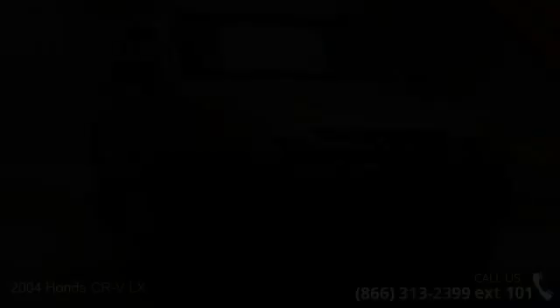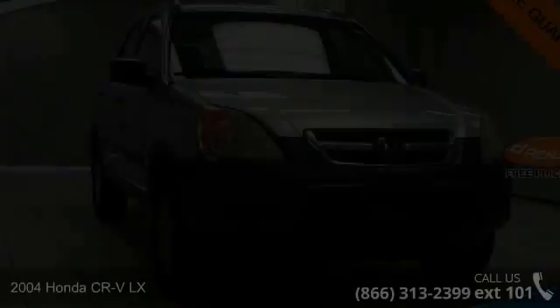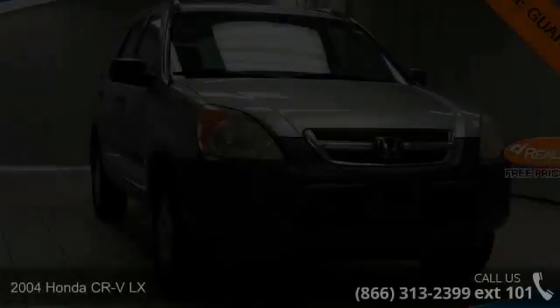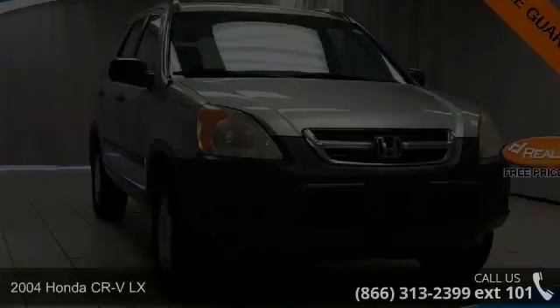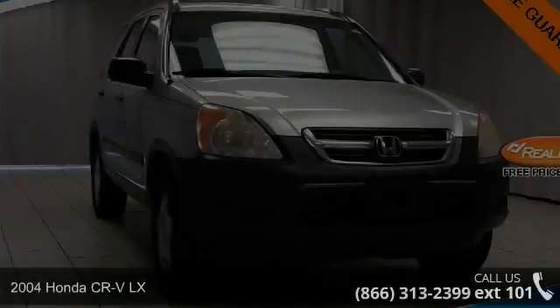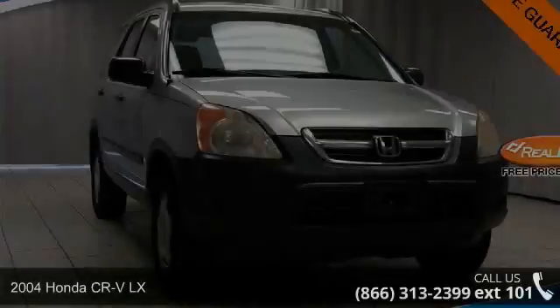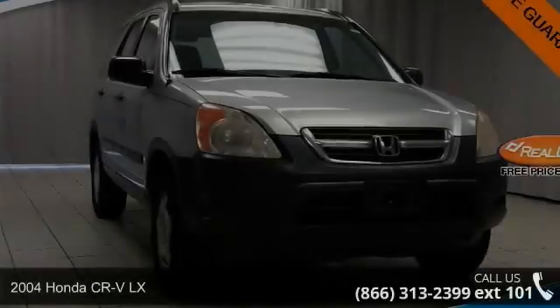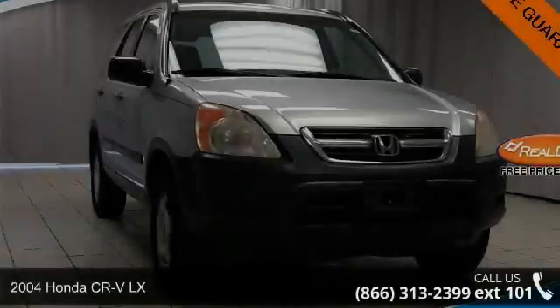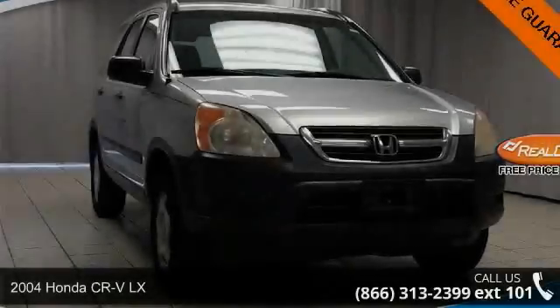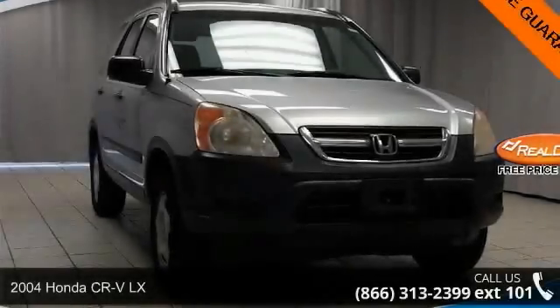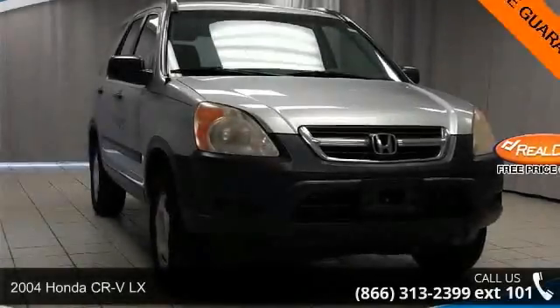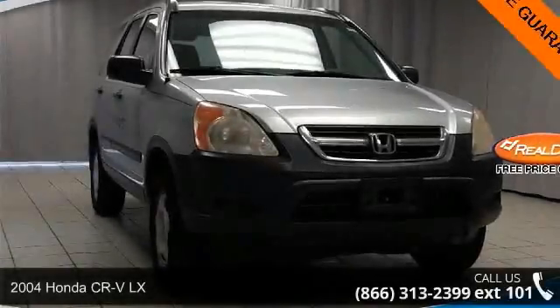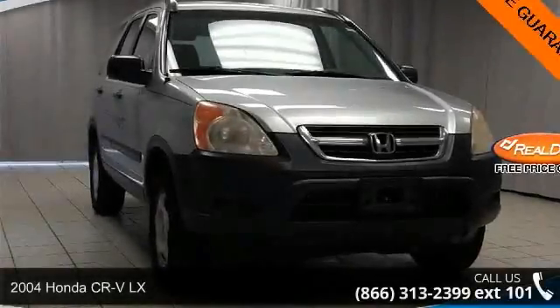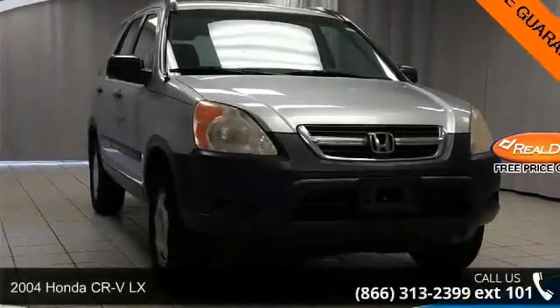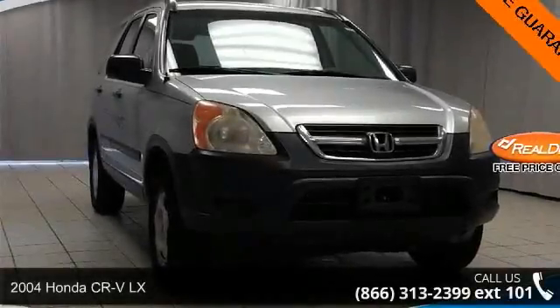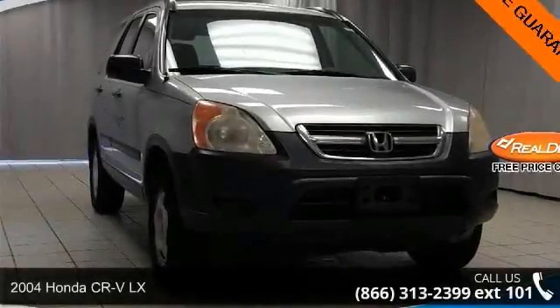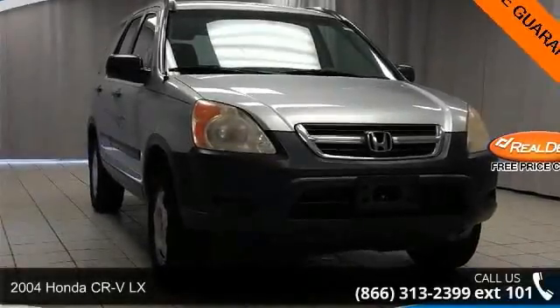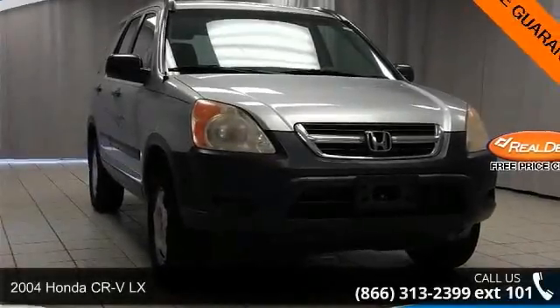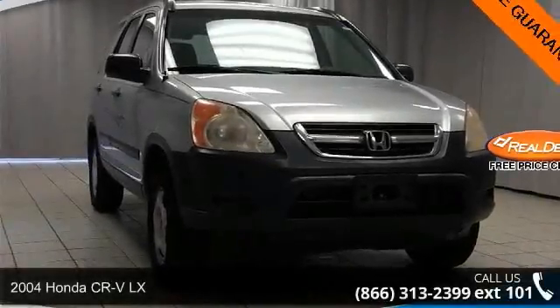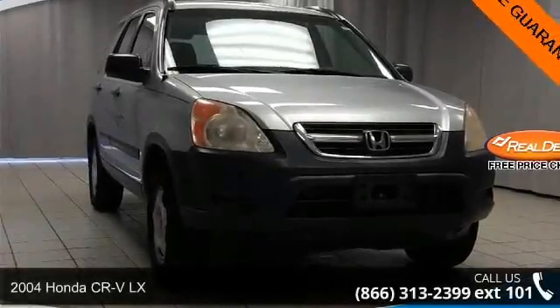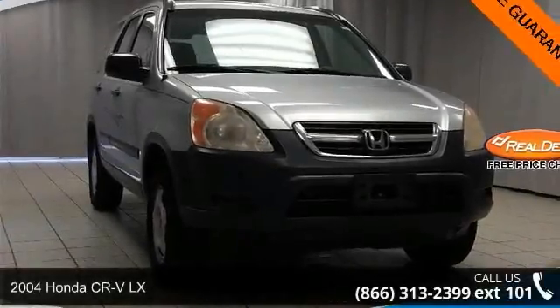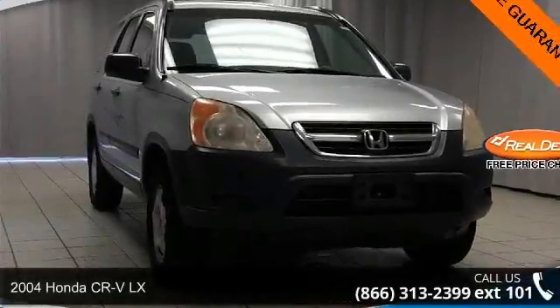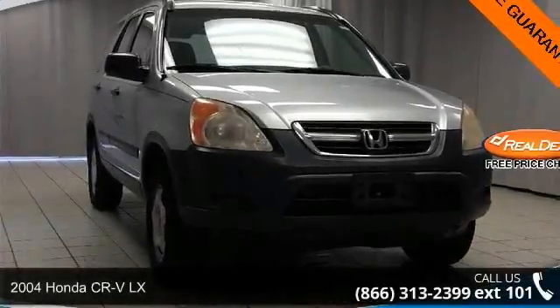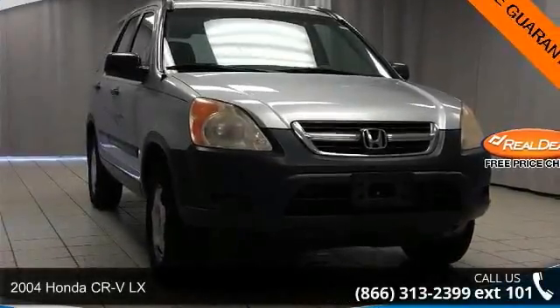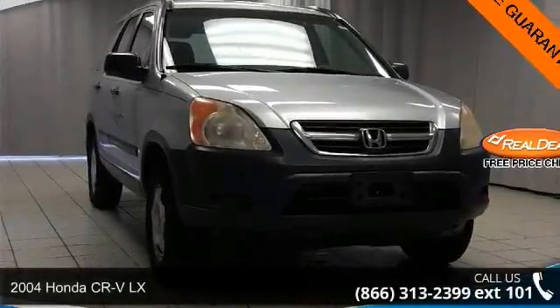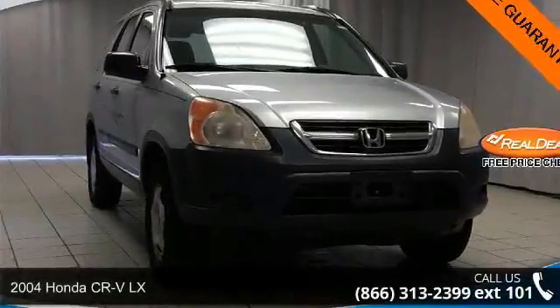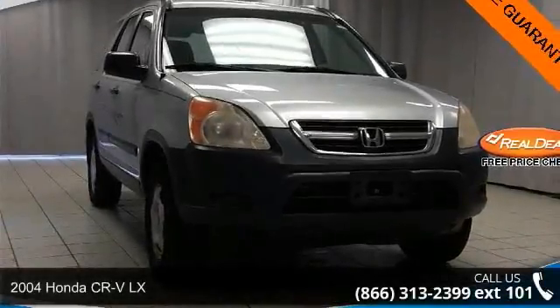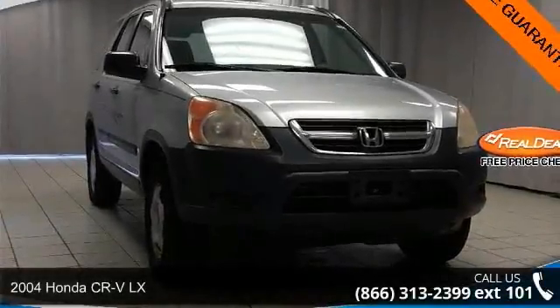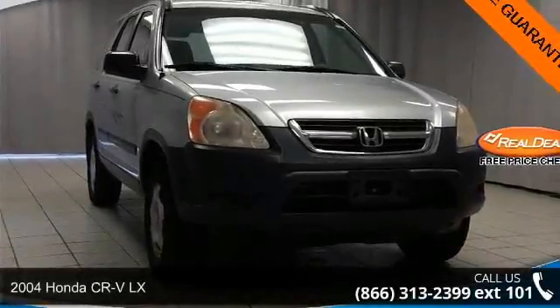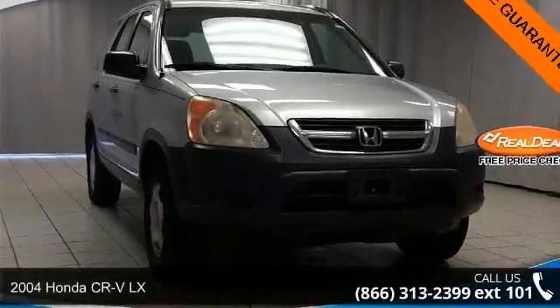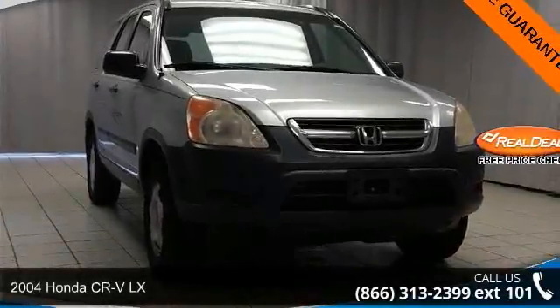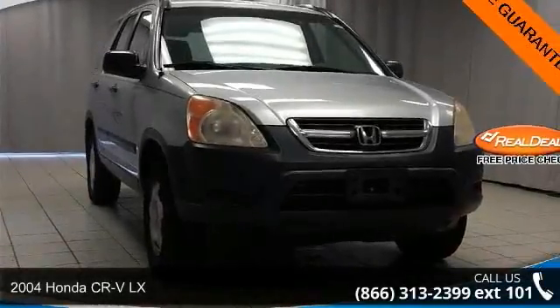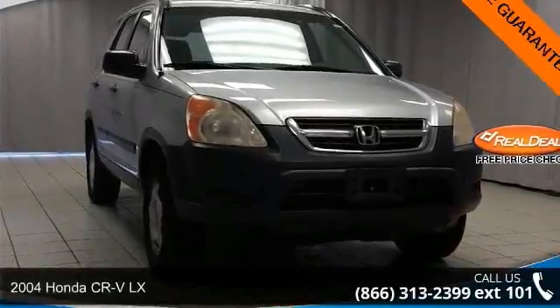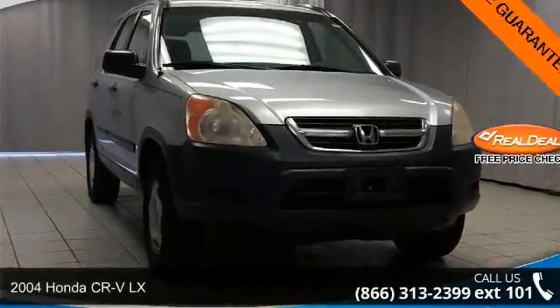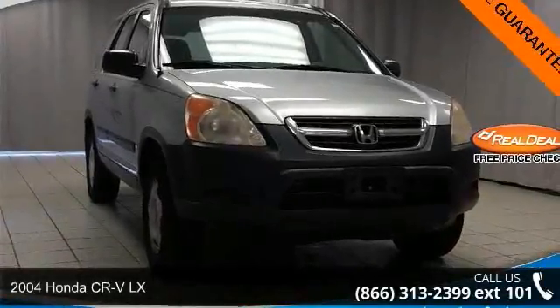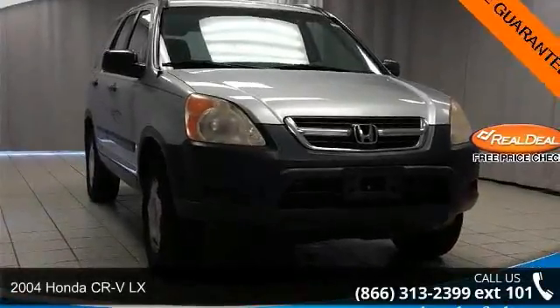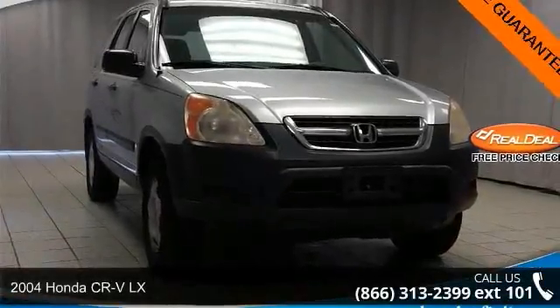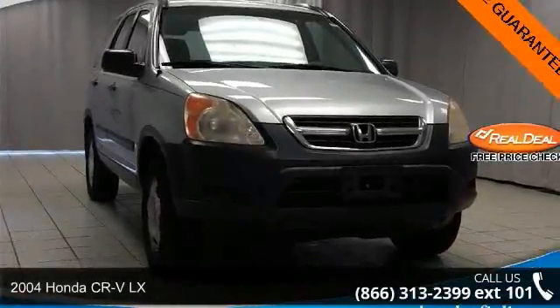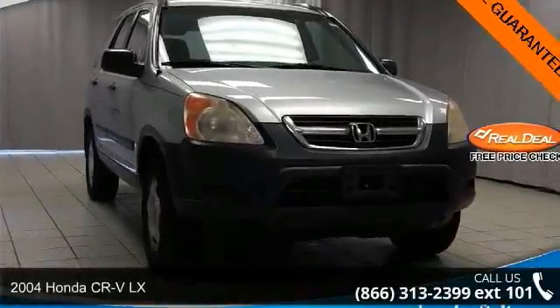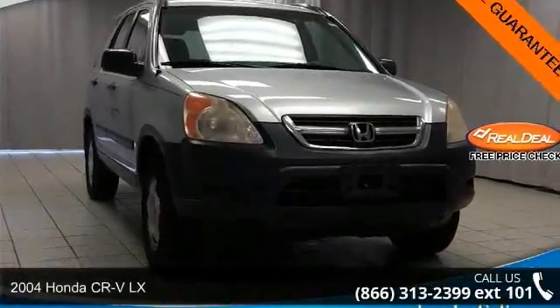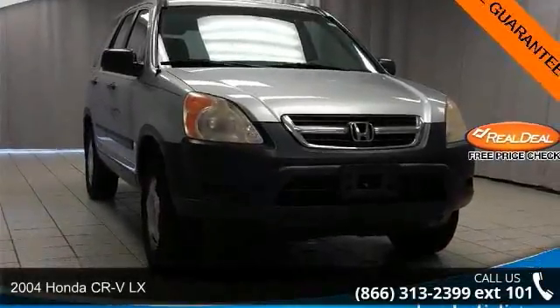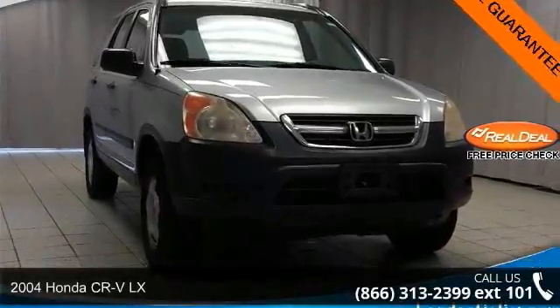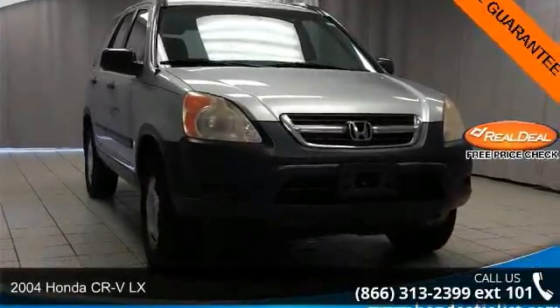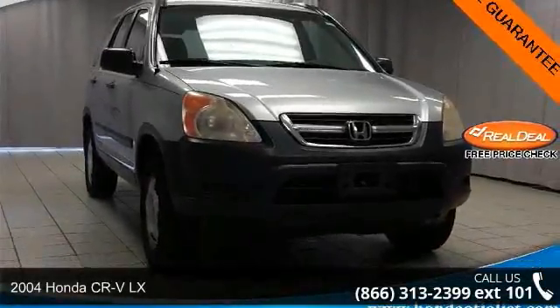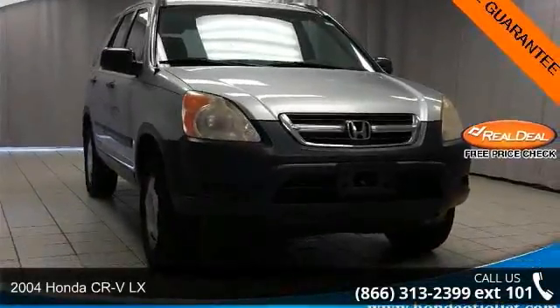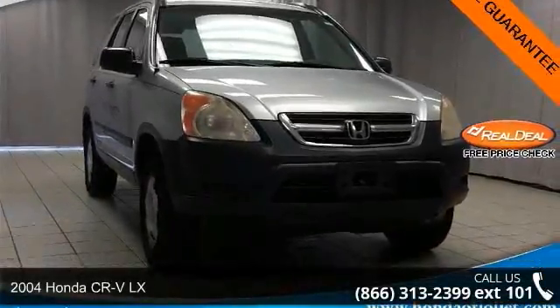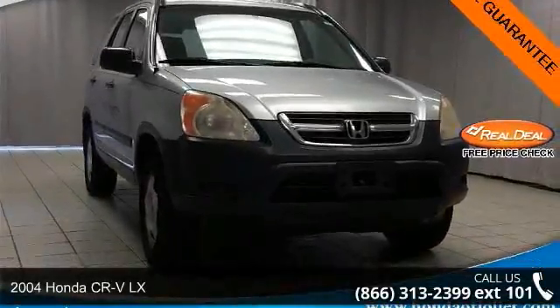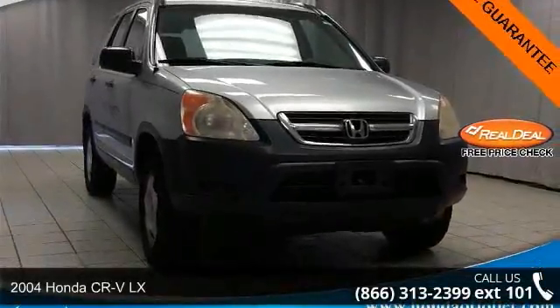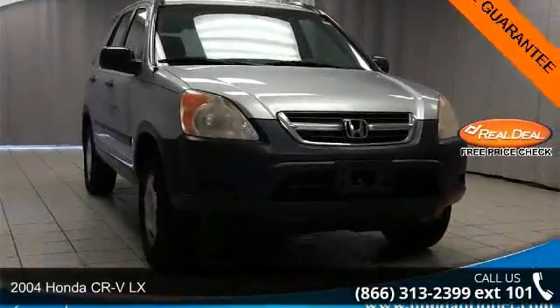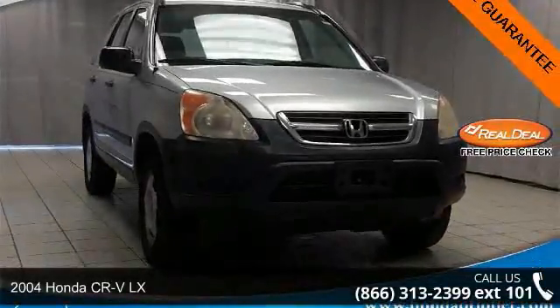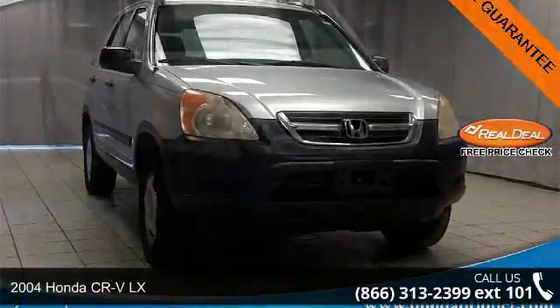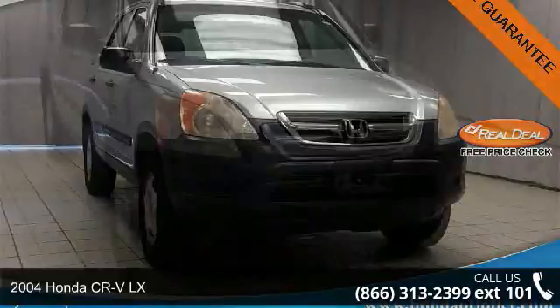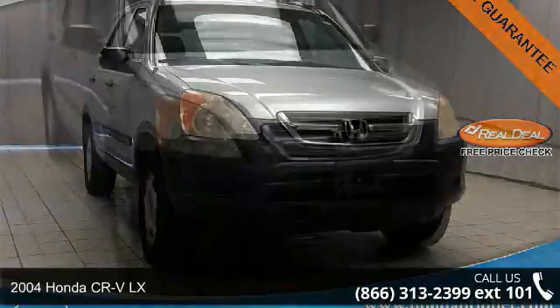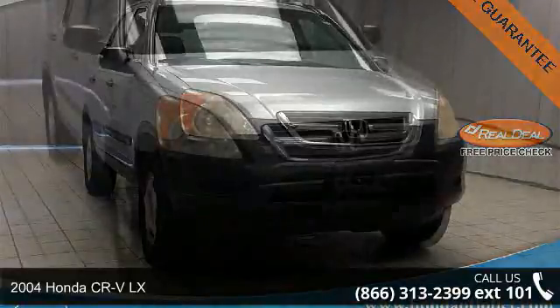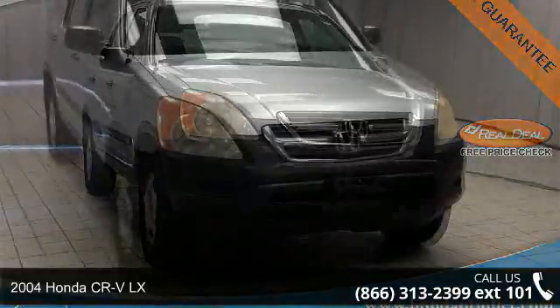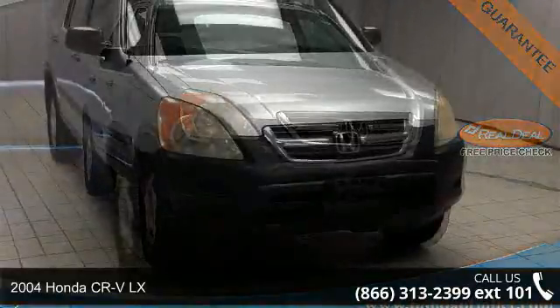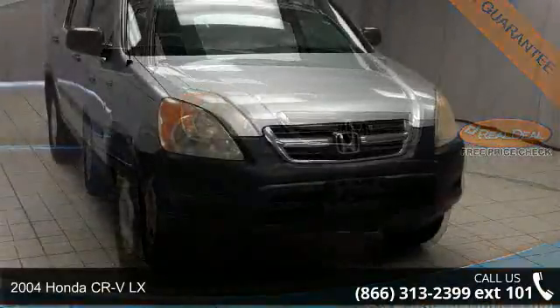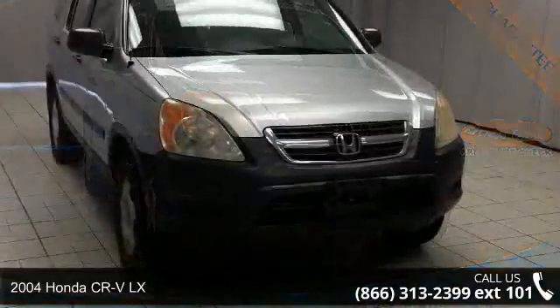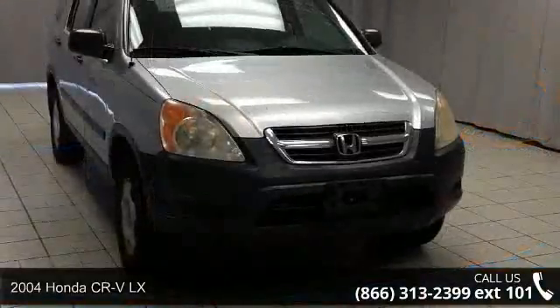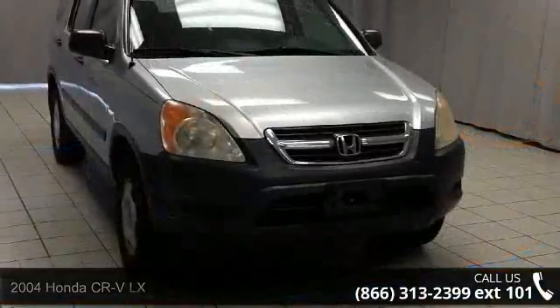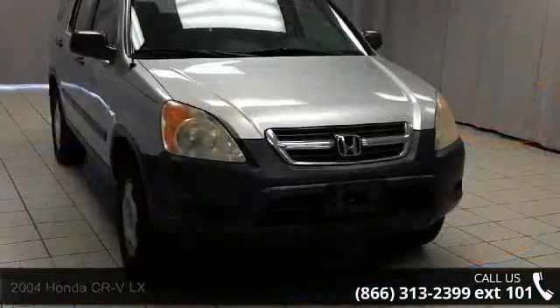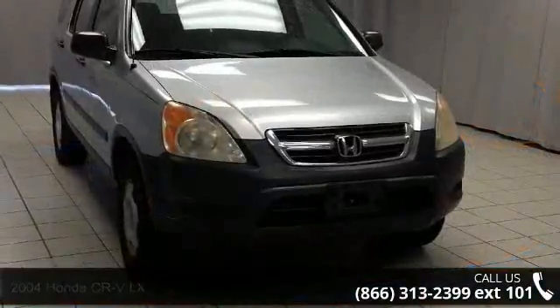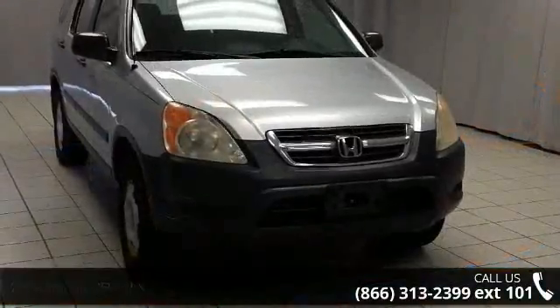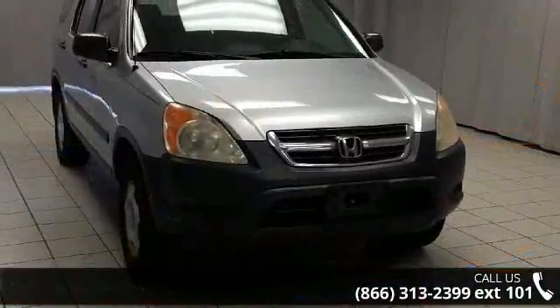Step into the 2004 Honda CR-V LX. This may be the set of wheels you've been looking for.